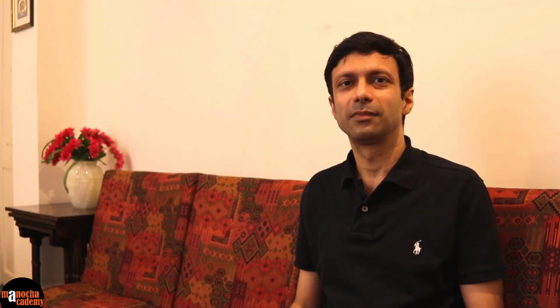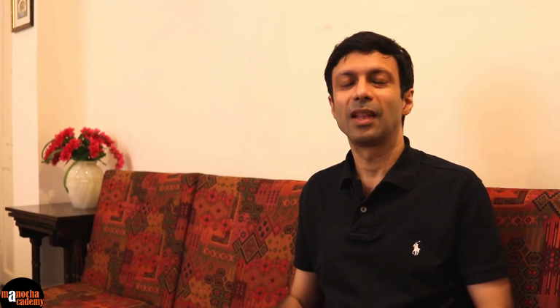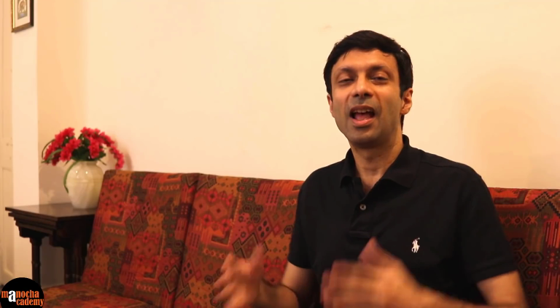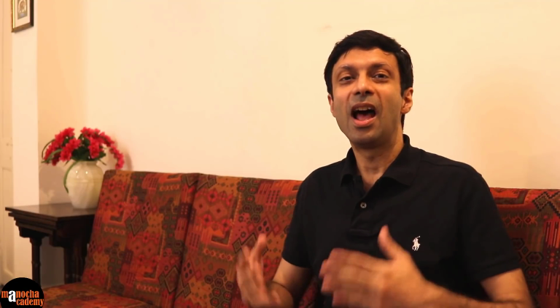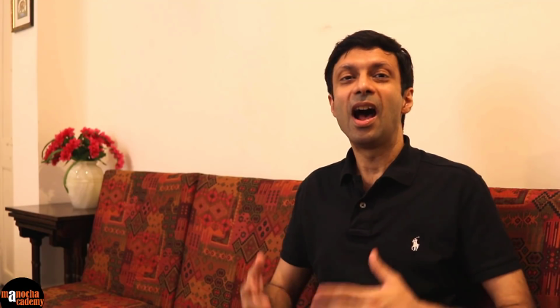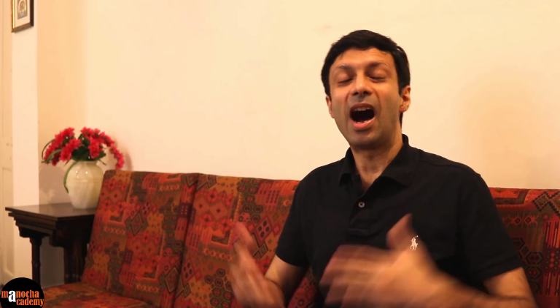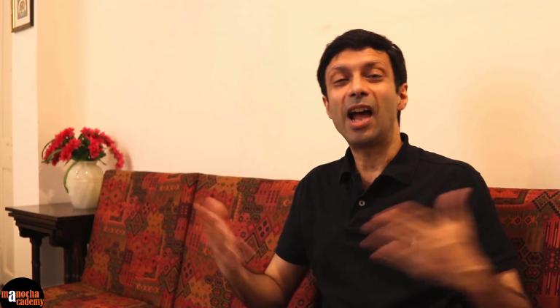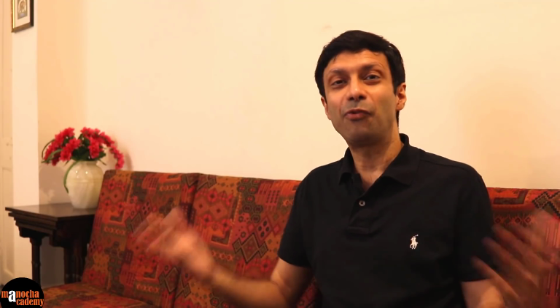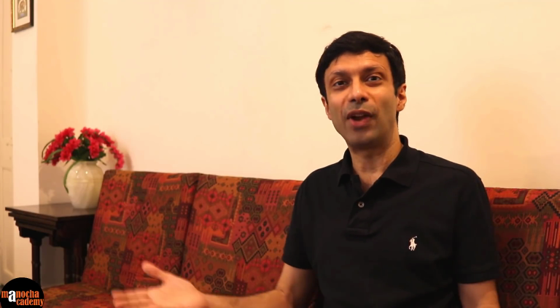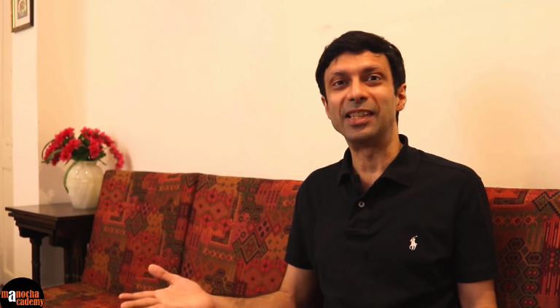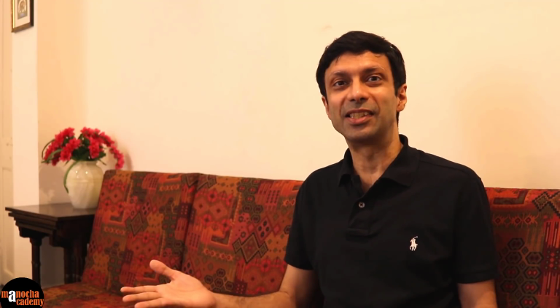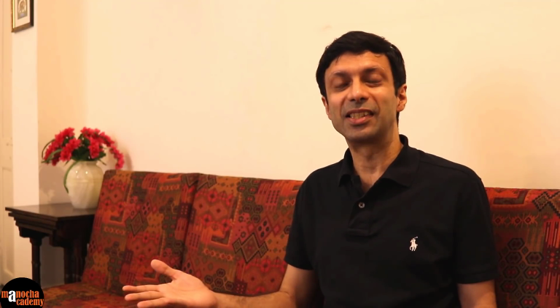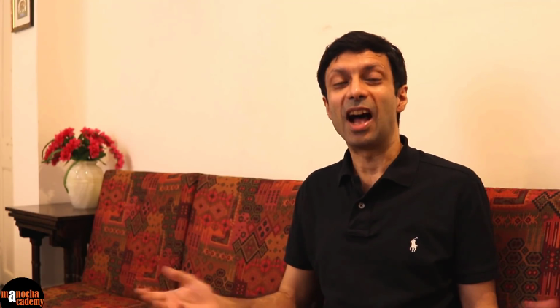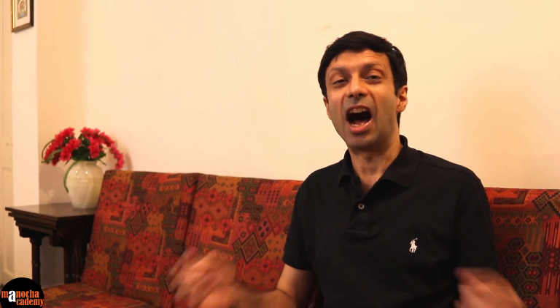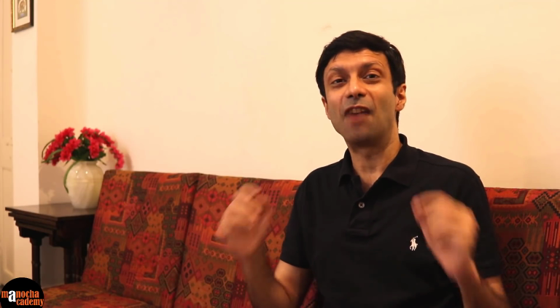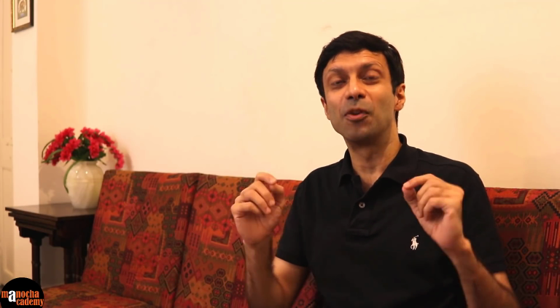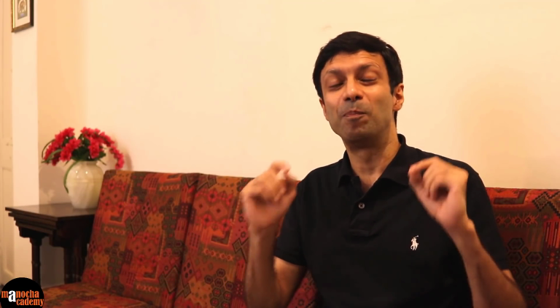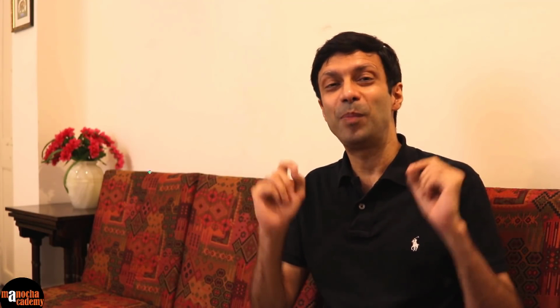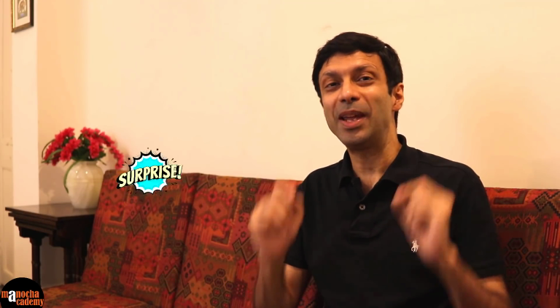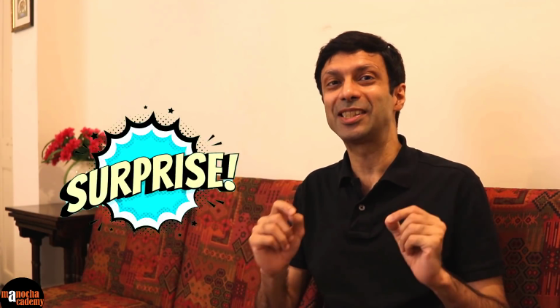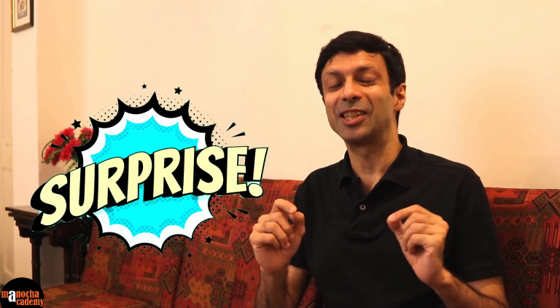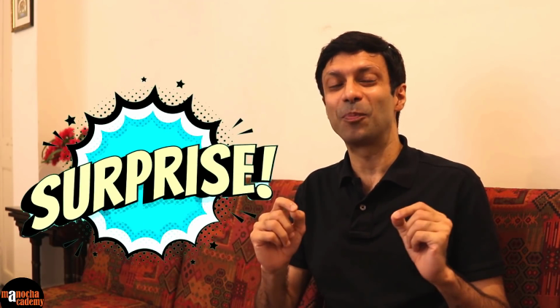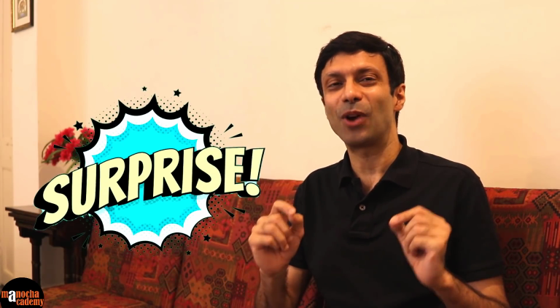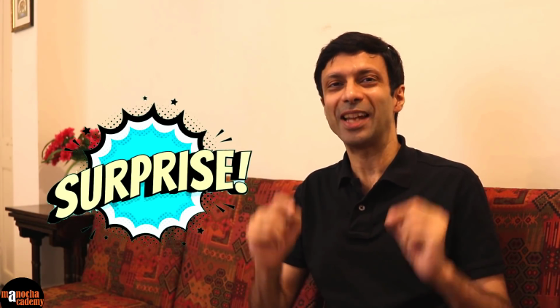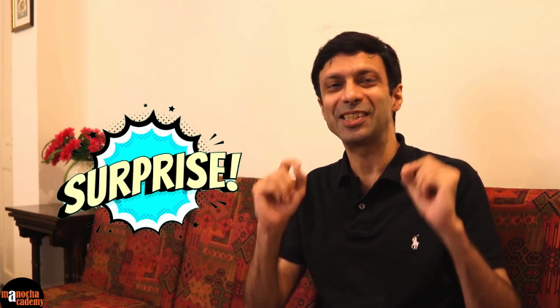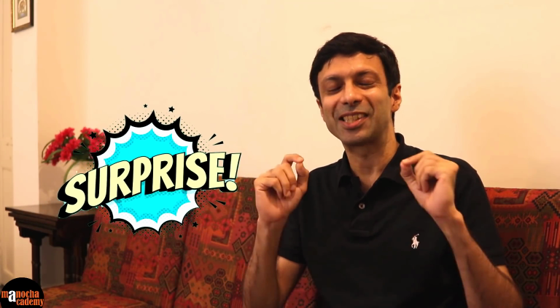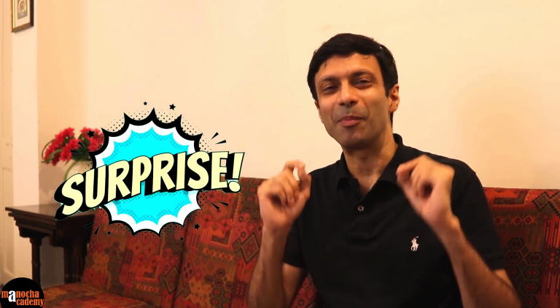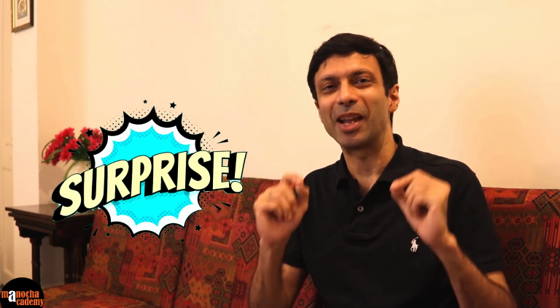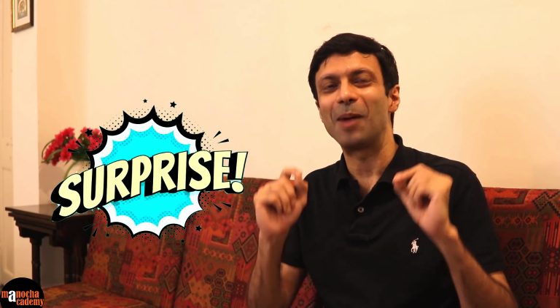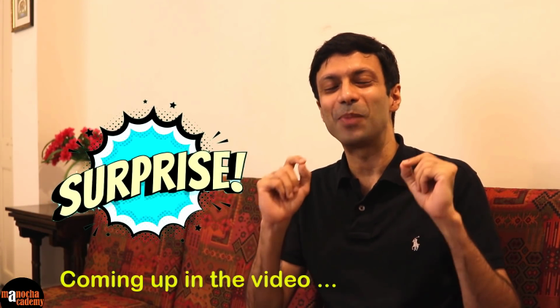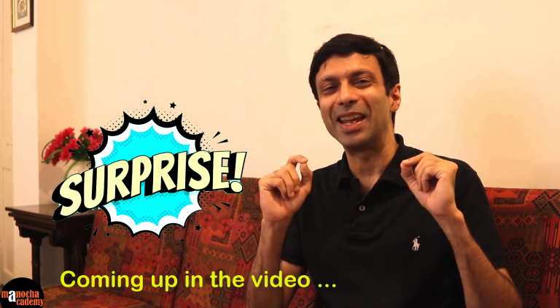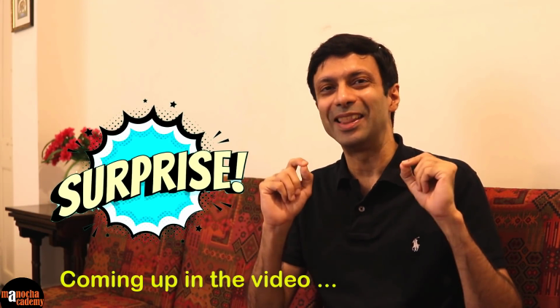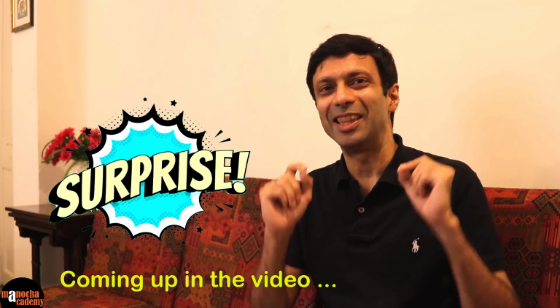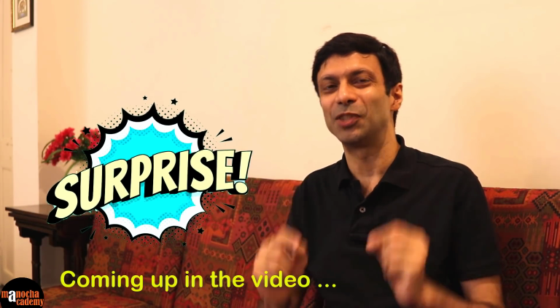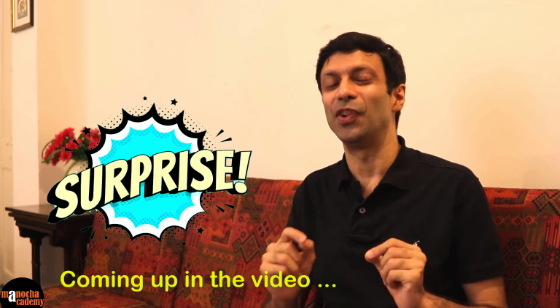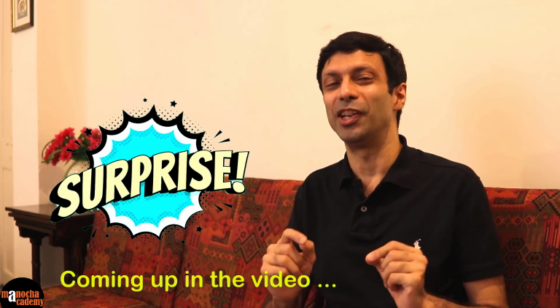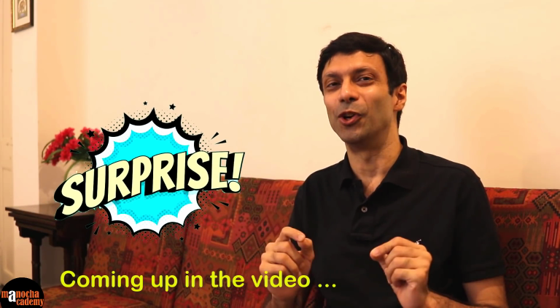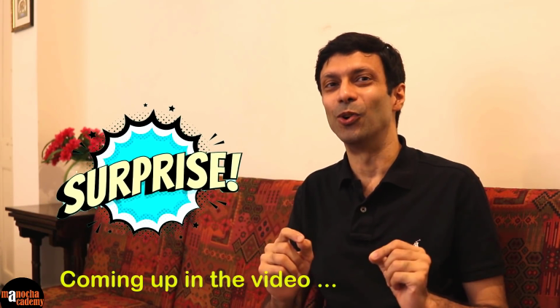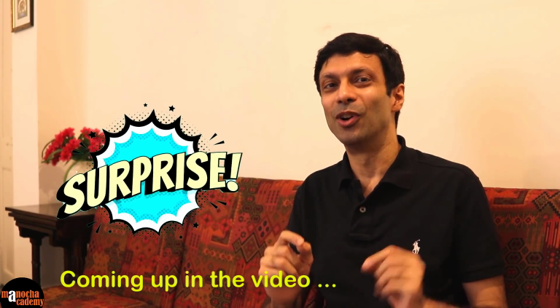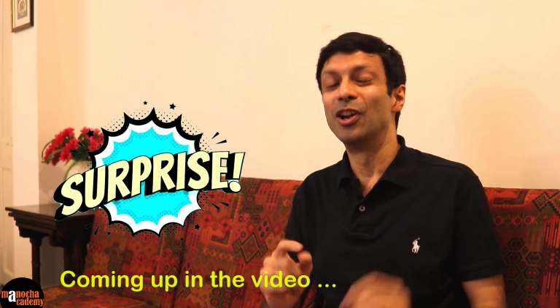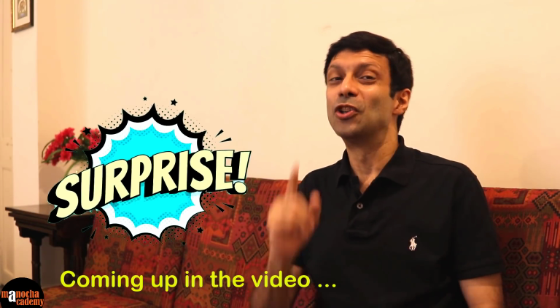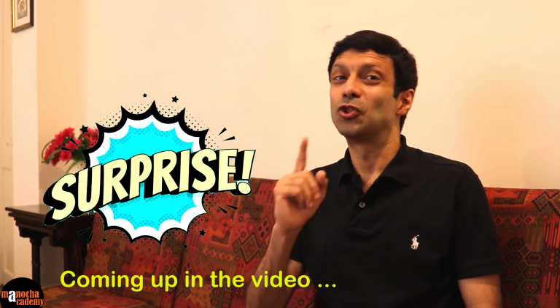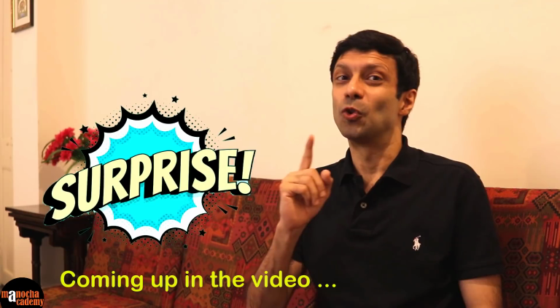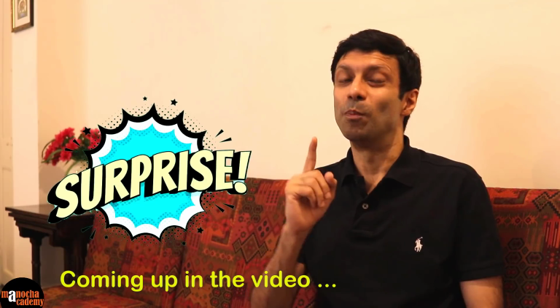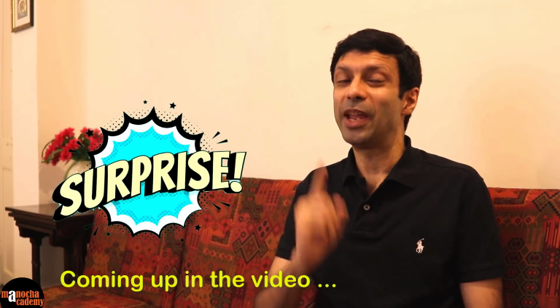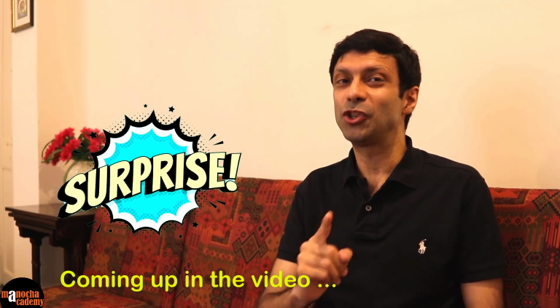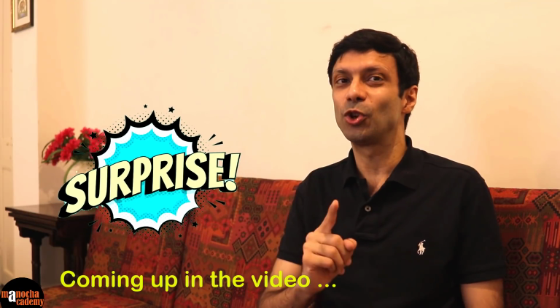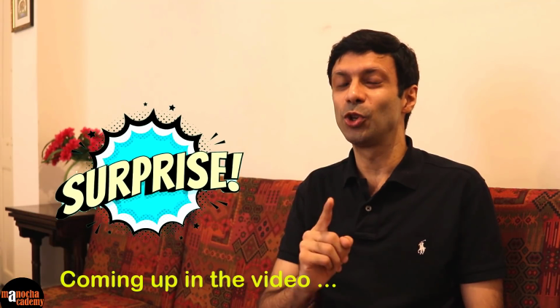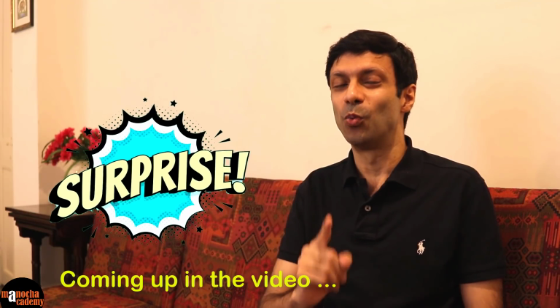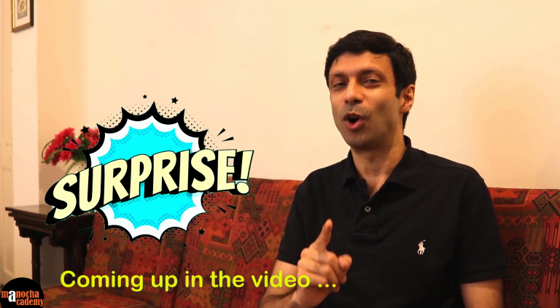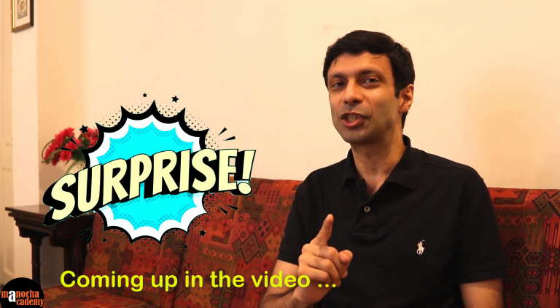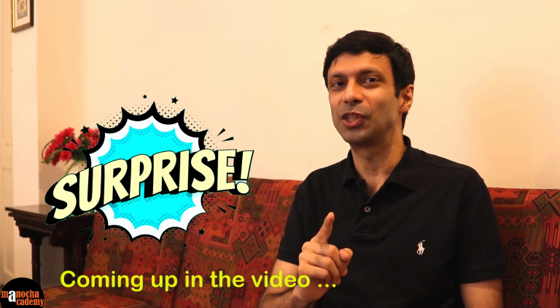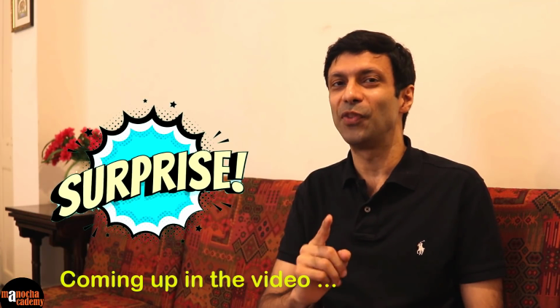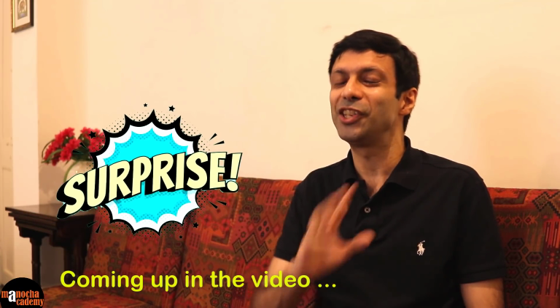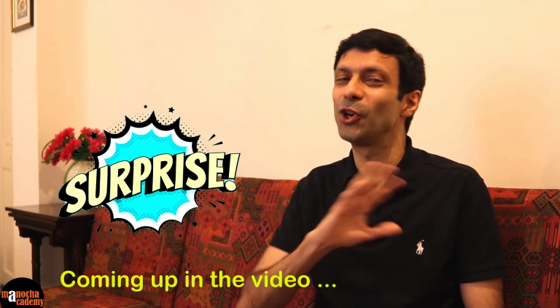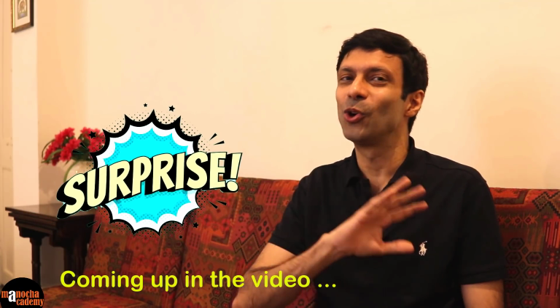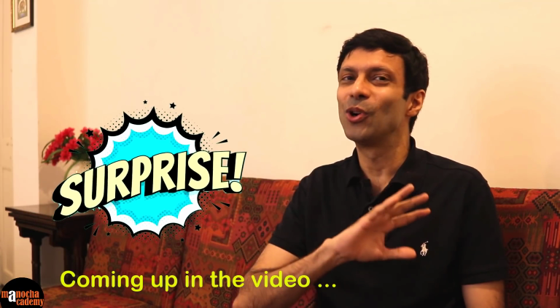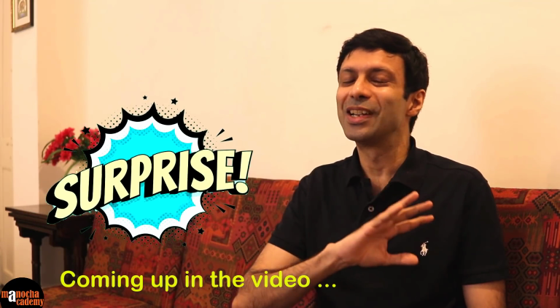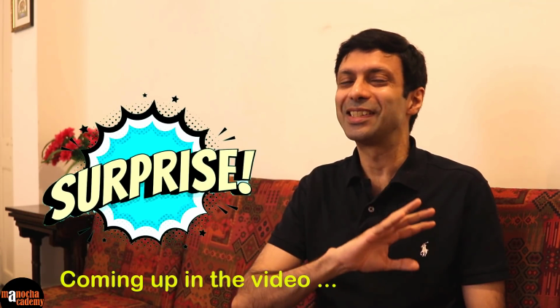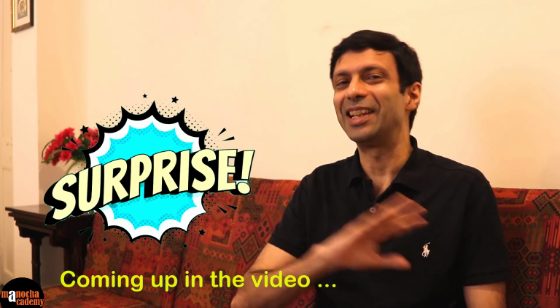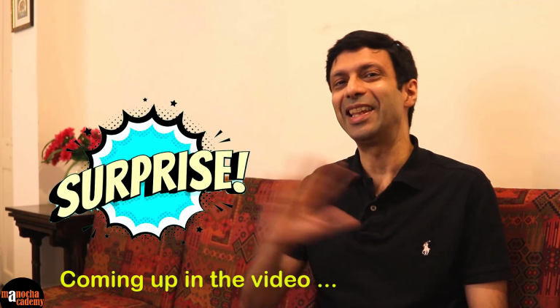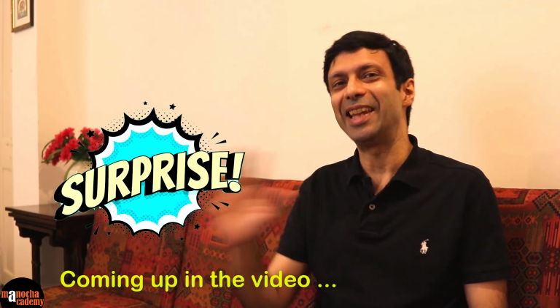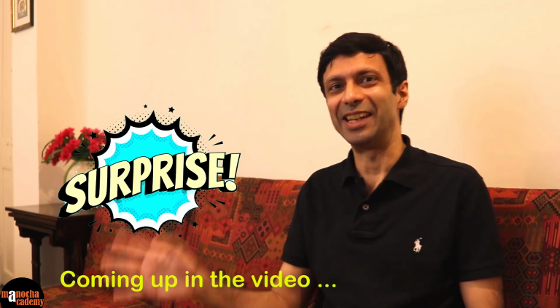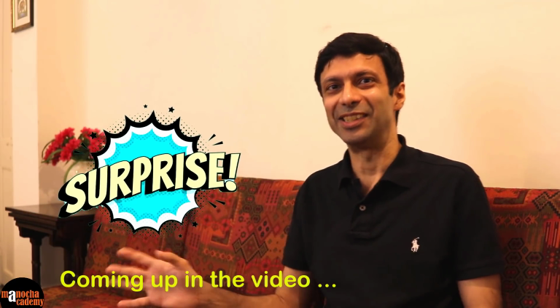Hi friends, I have a big surprise coming up in this video. So make sure you watch the video till the end.